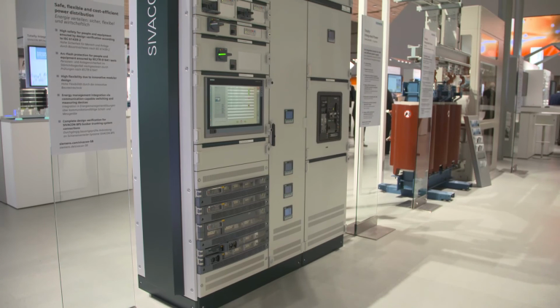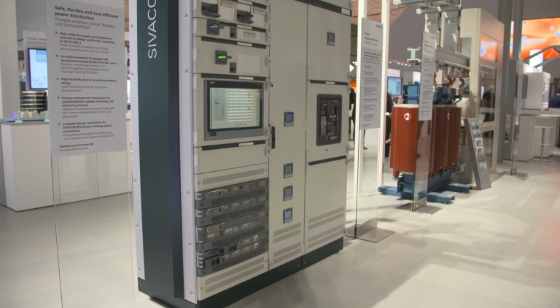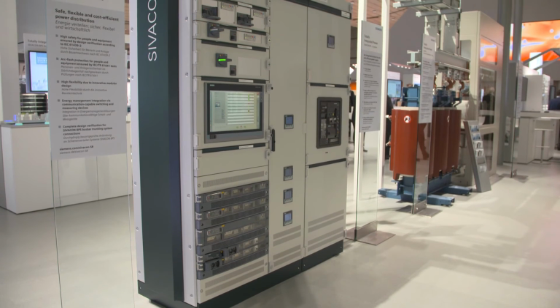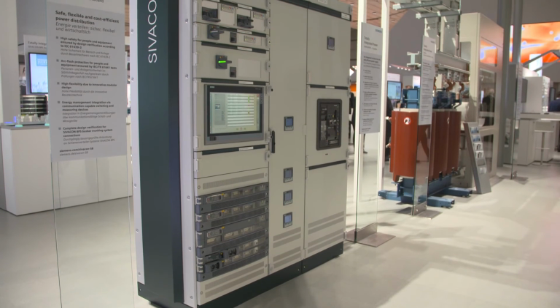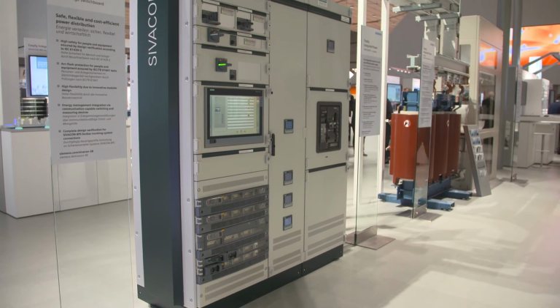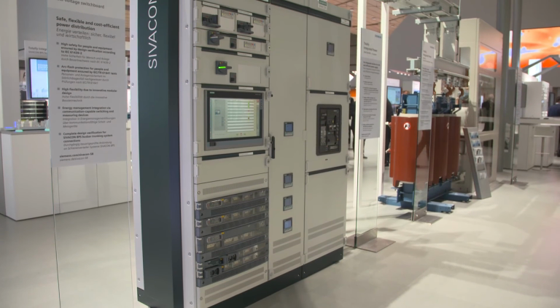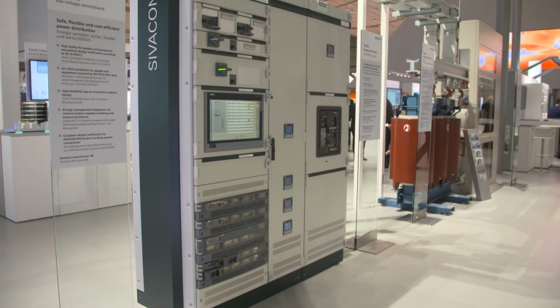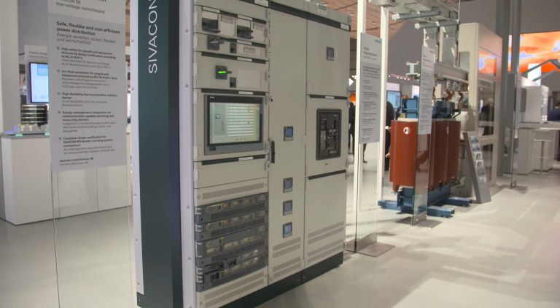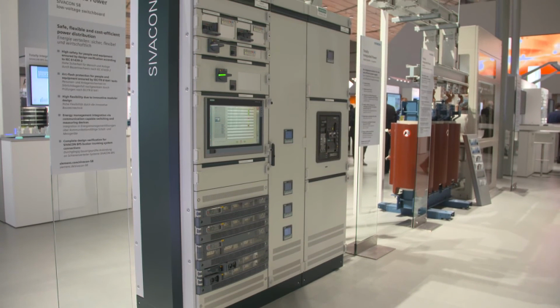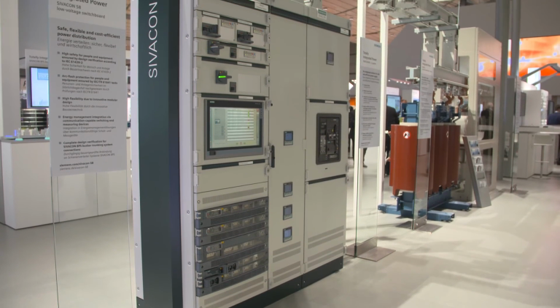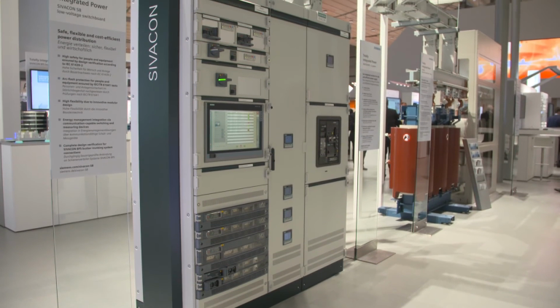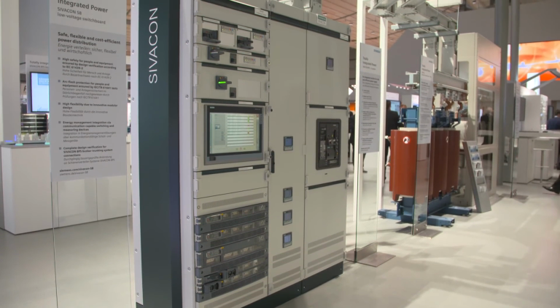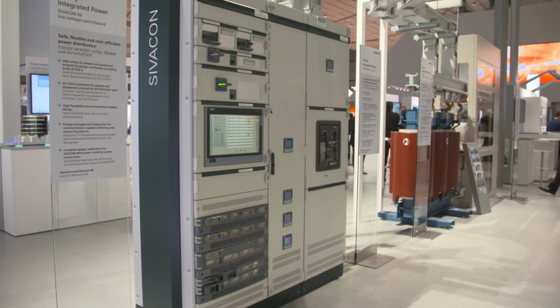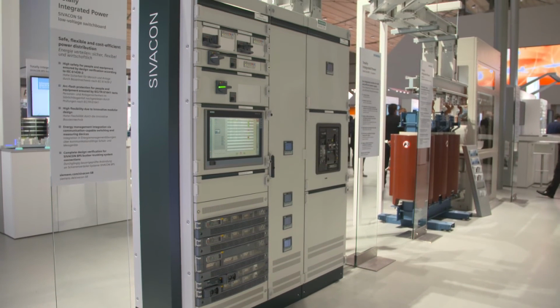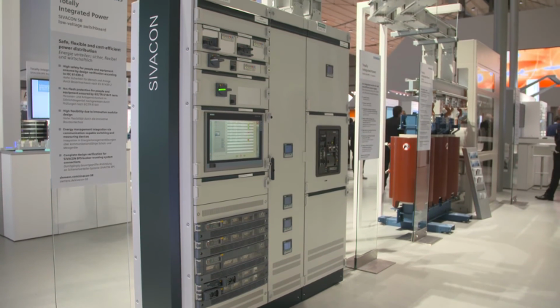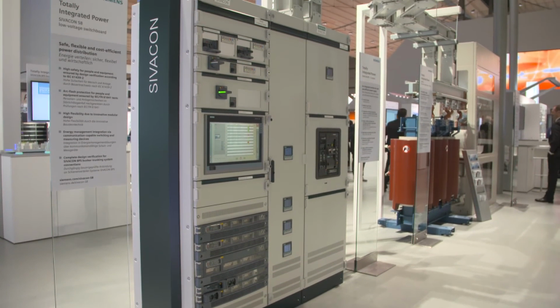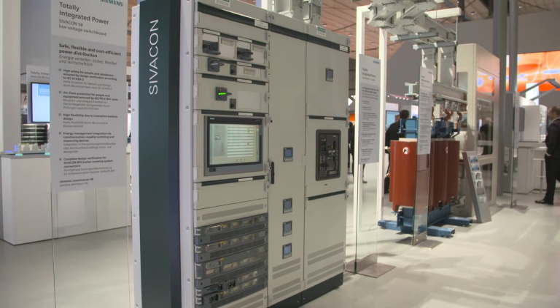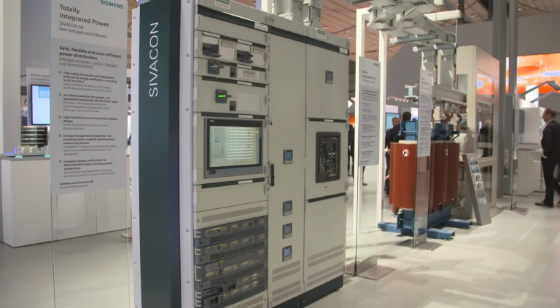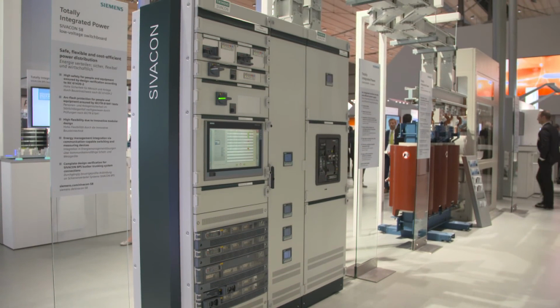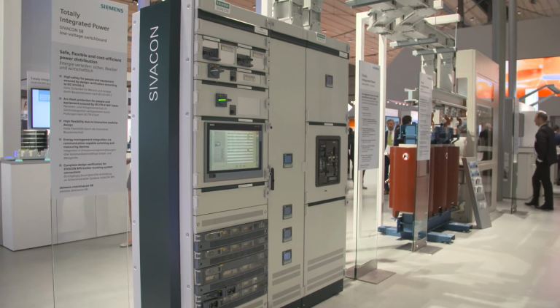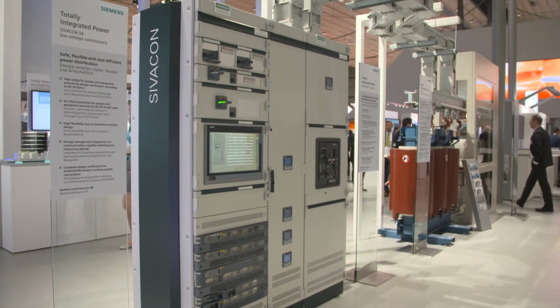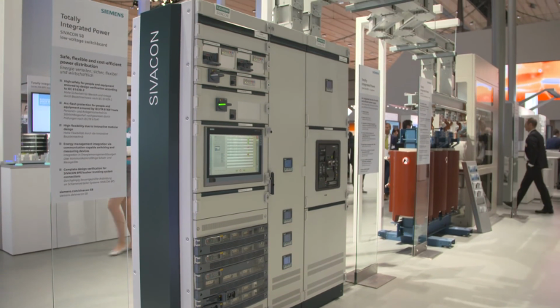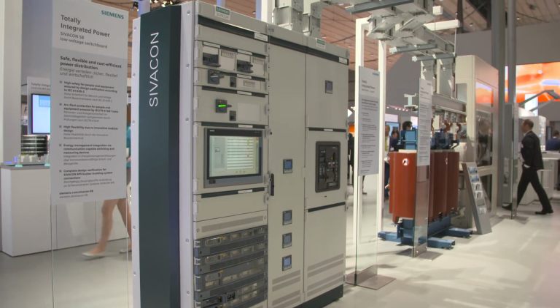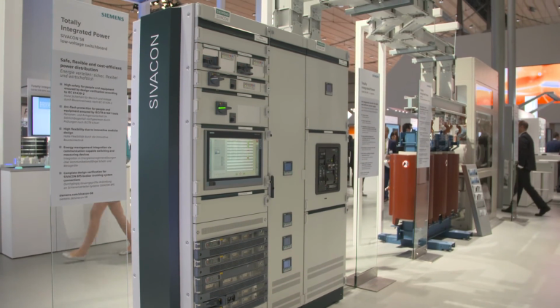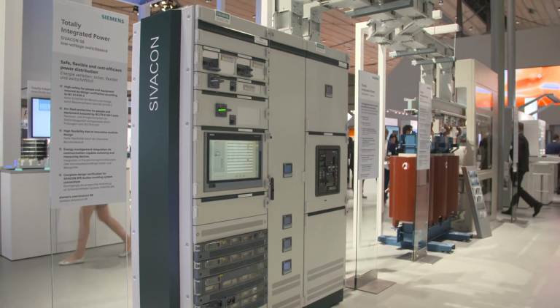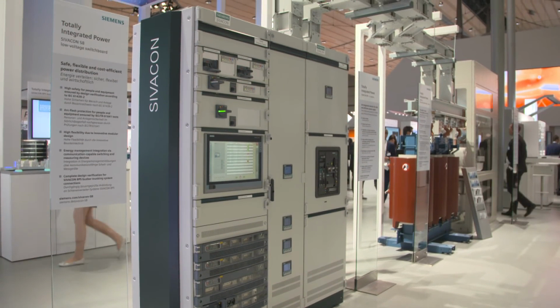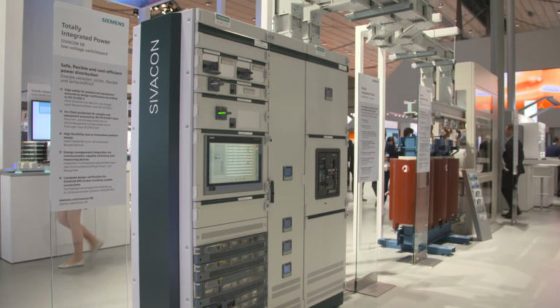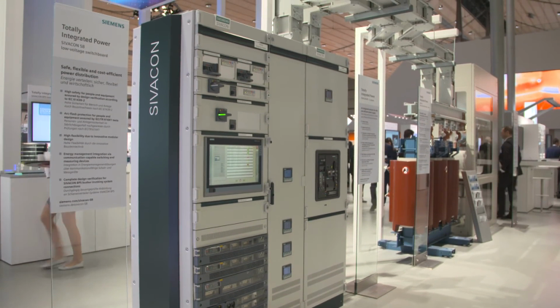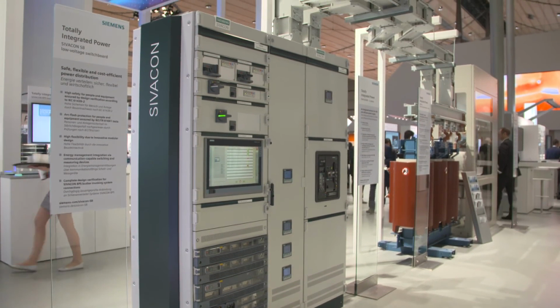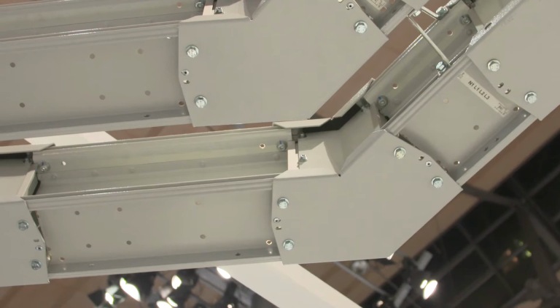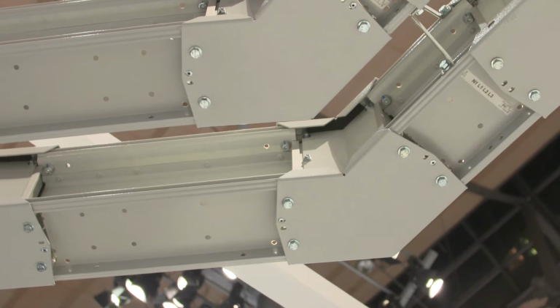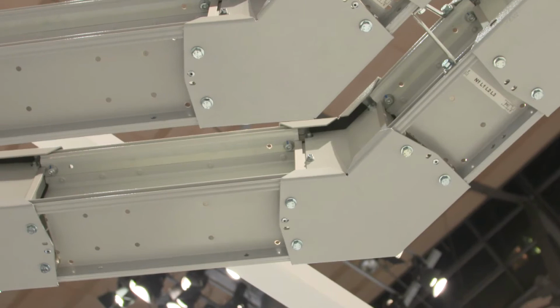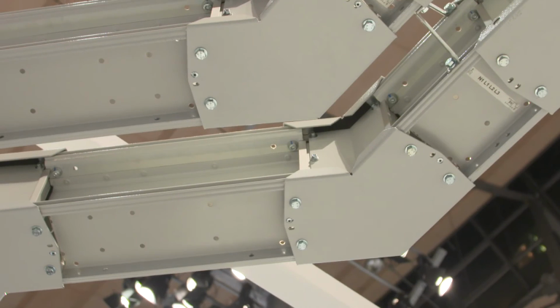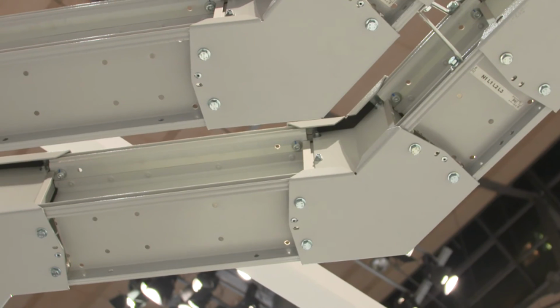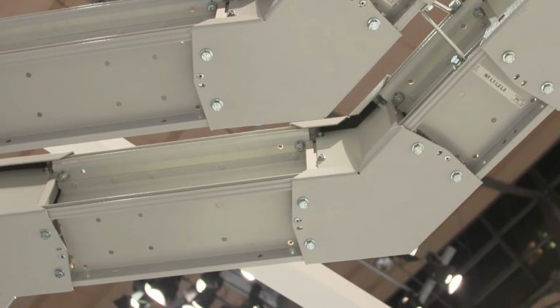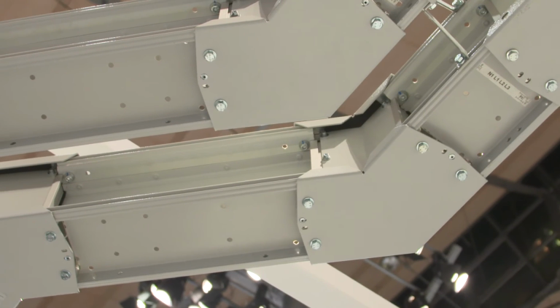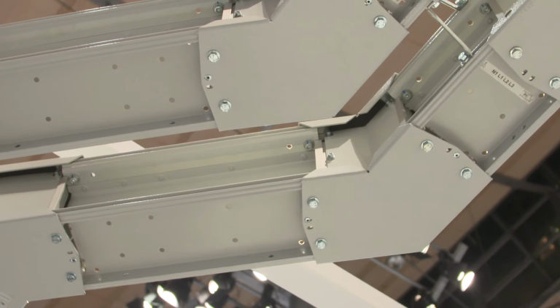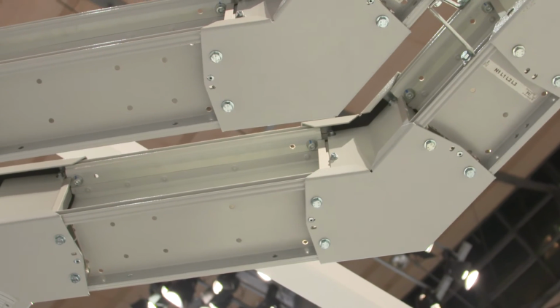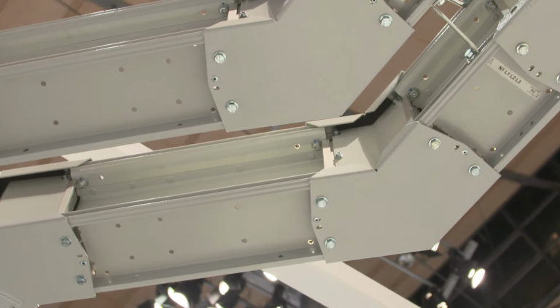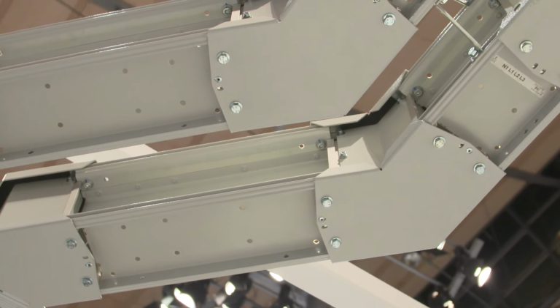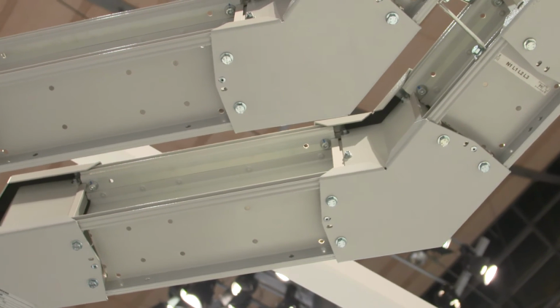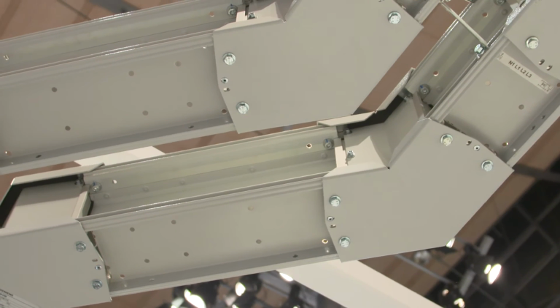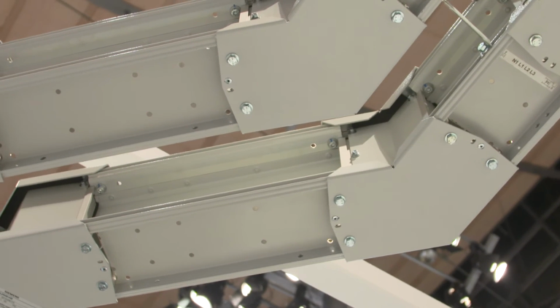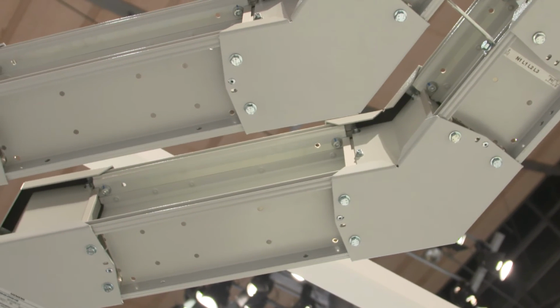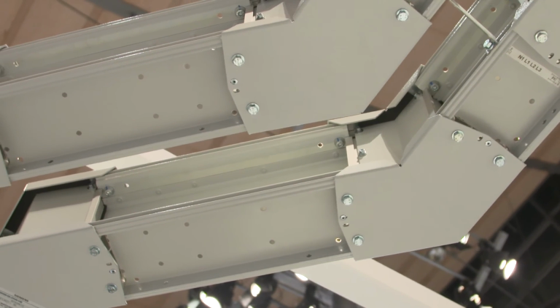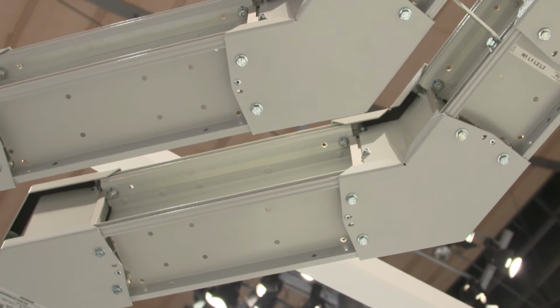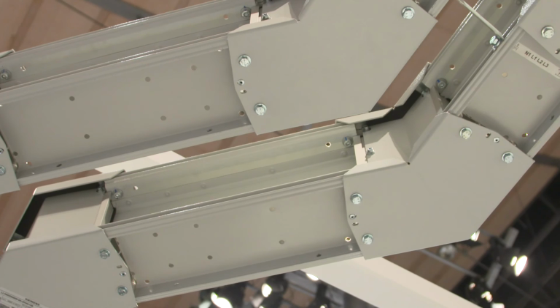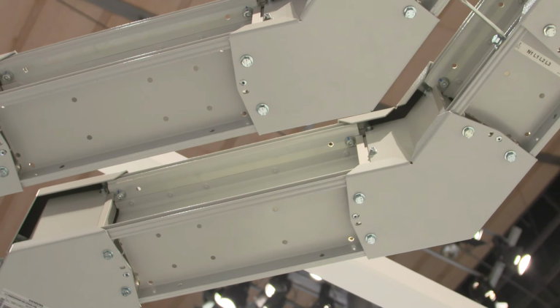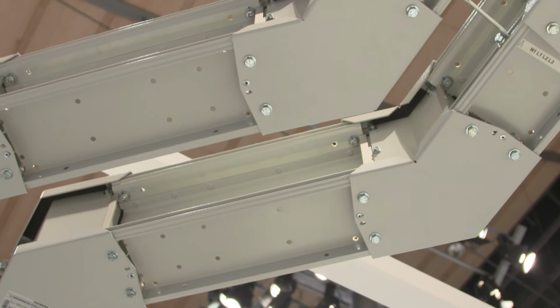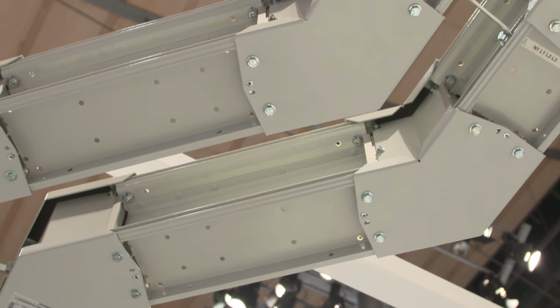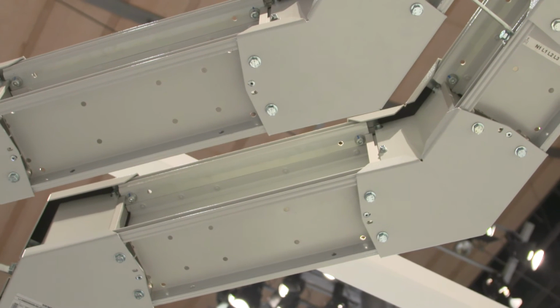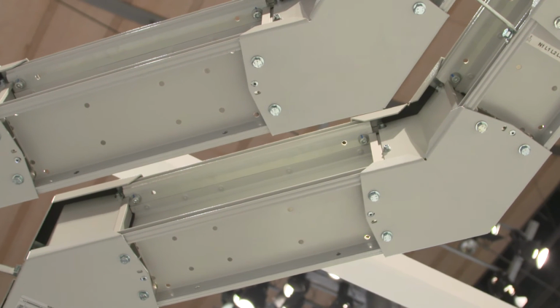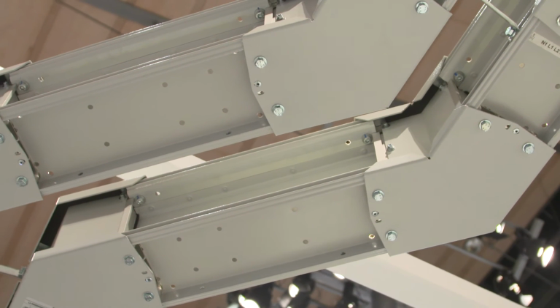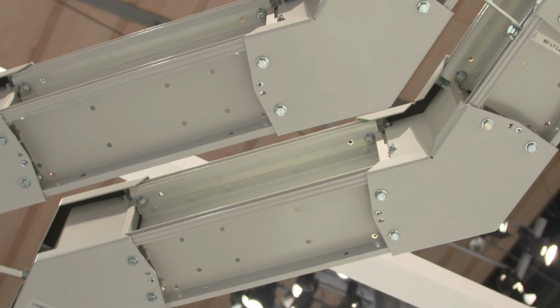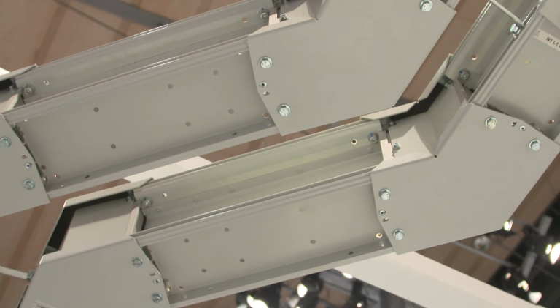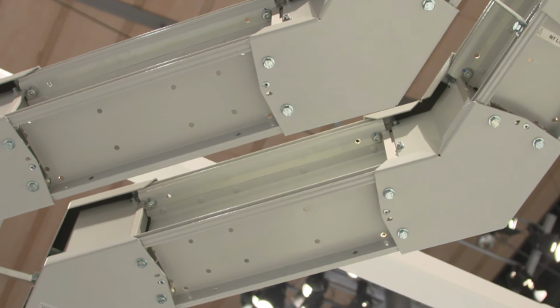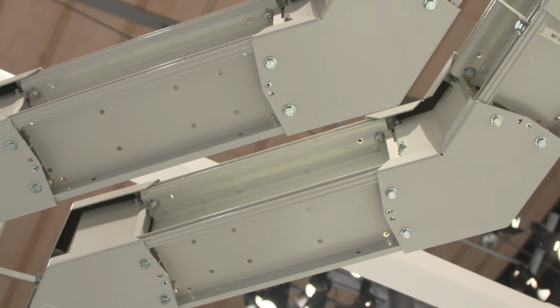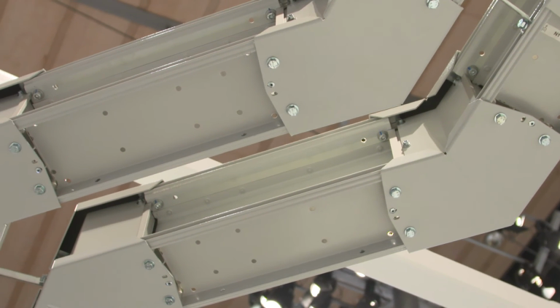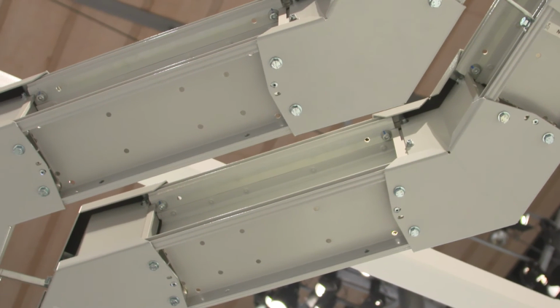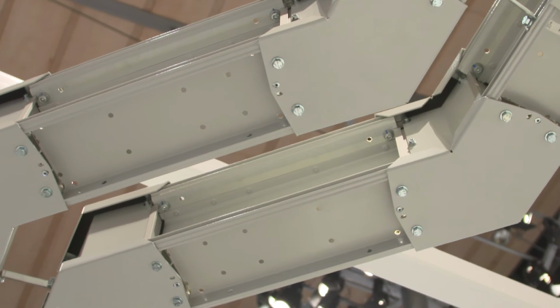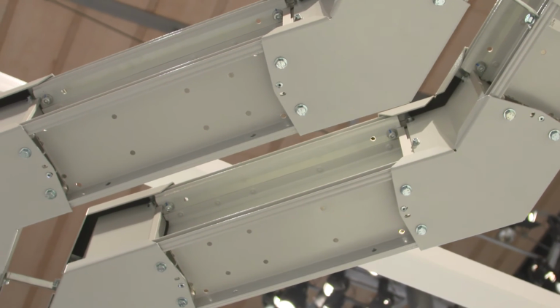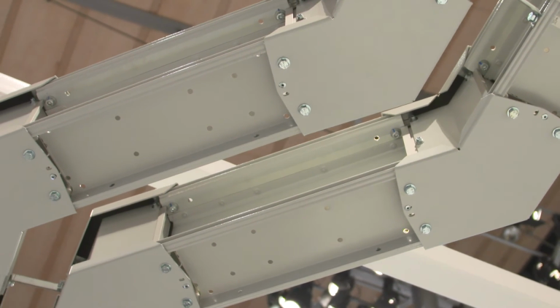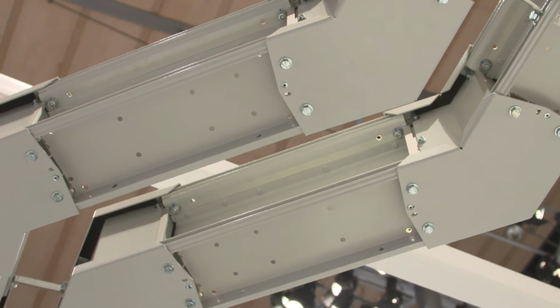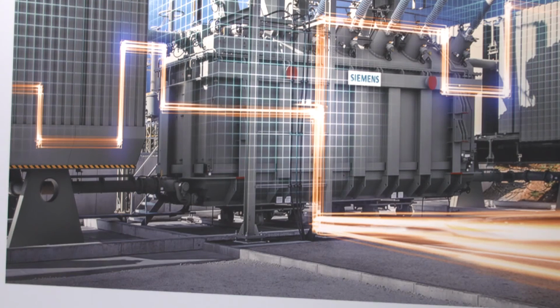With a double body of the LI system, up to 6300 amperes can be transmitted in a reliable and compact way.